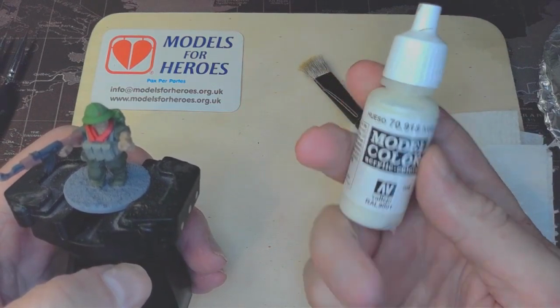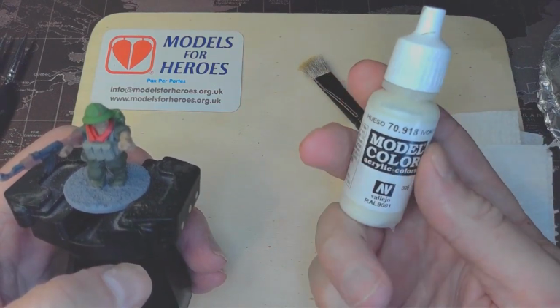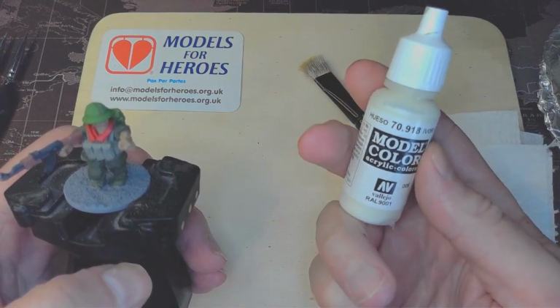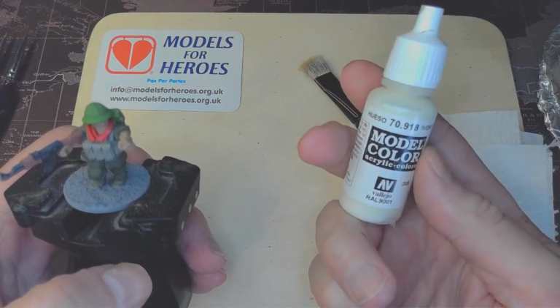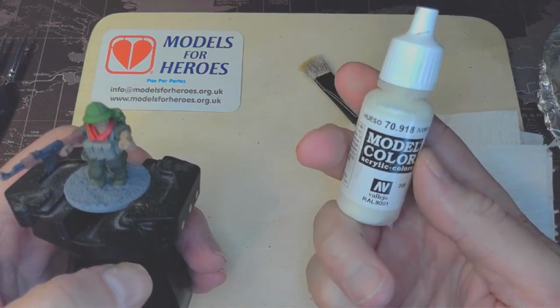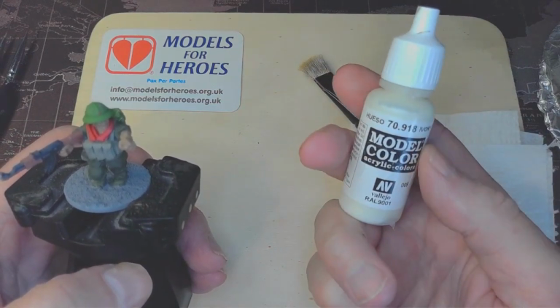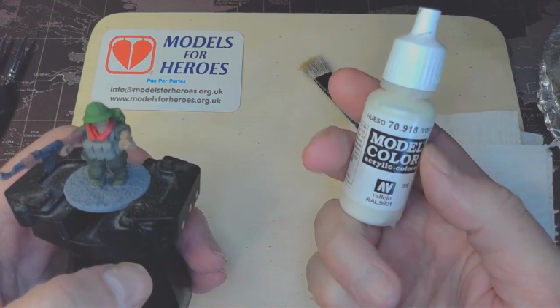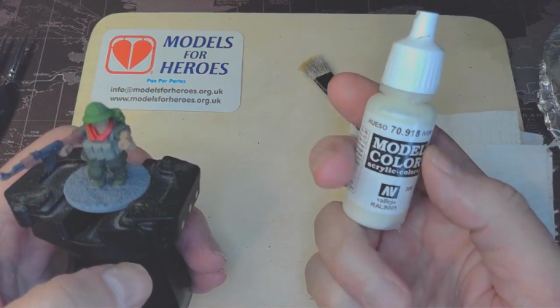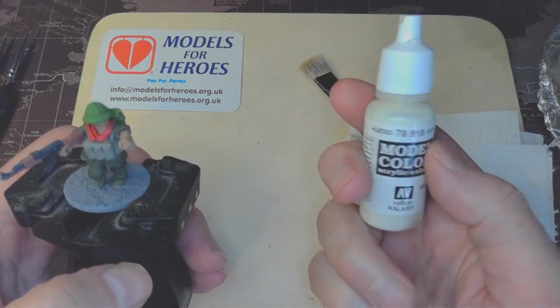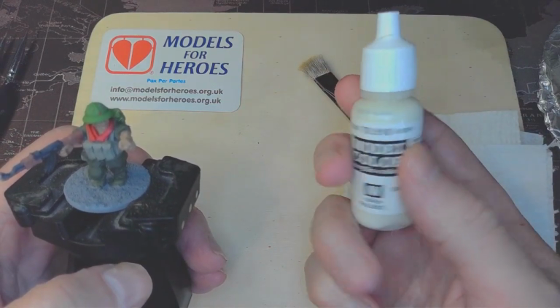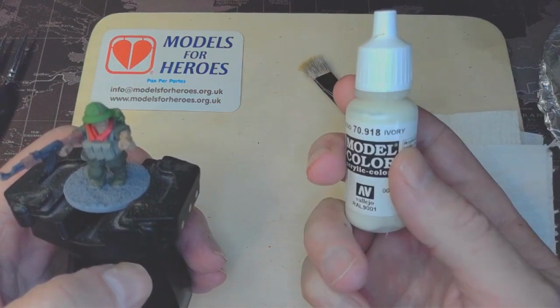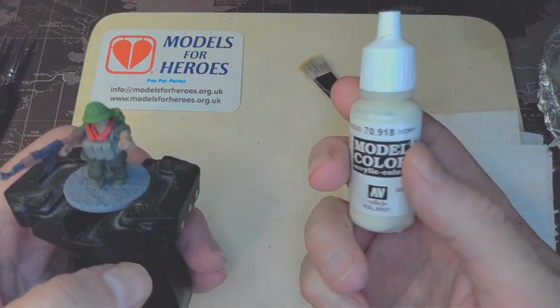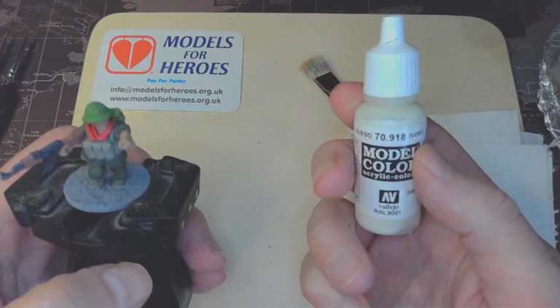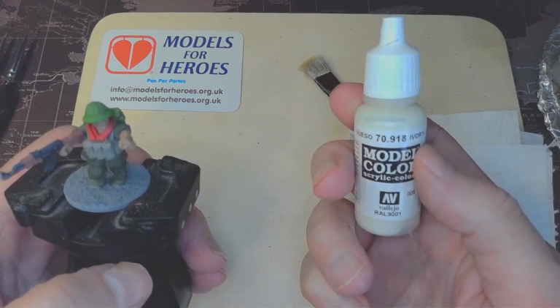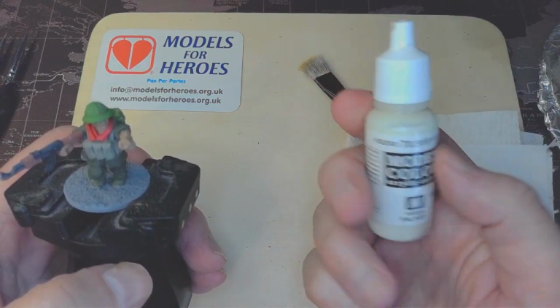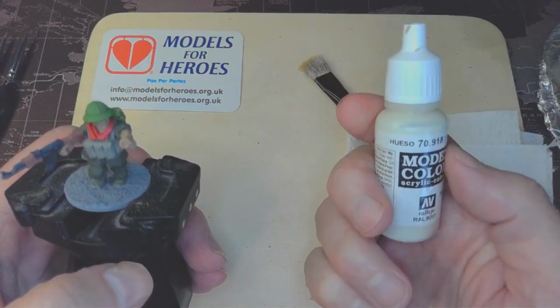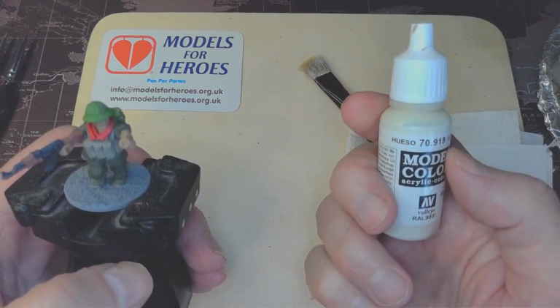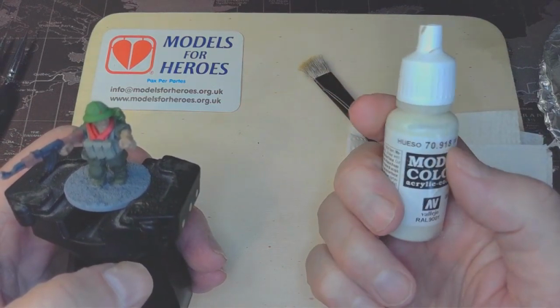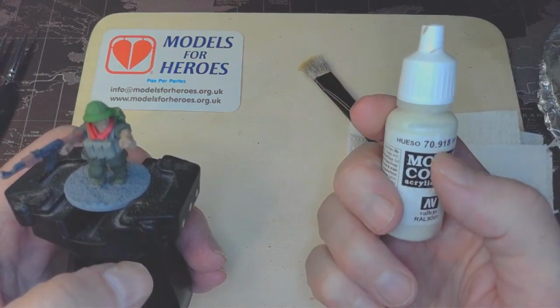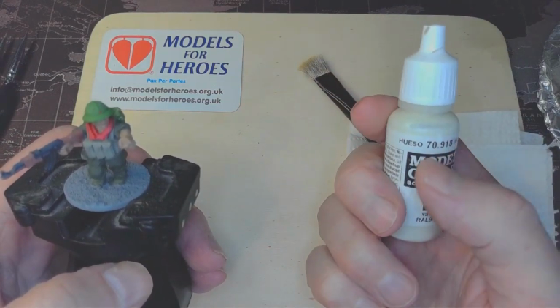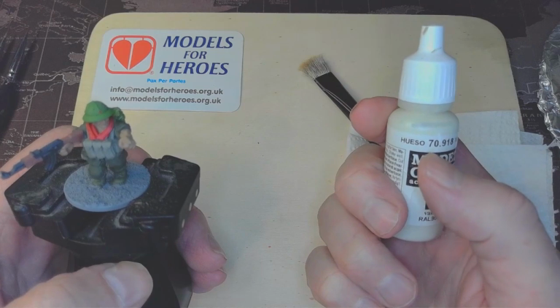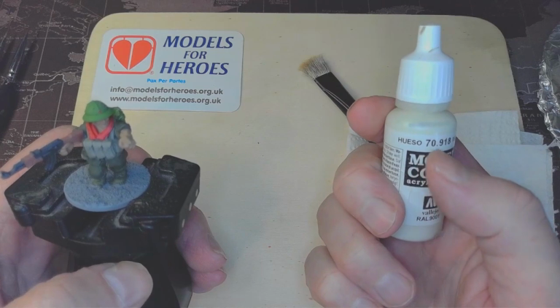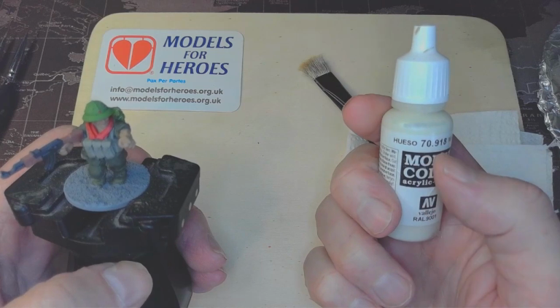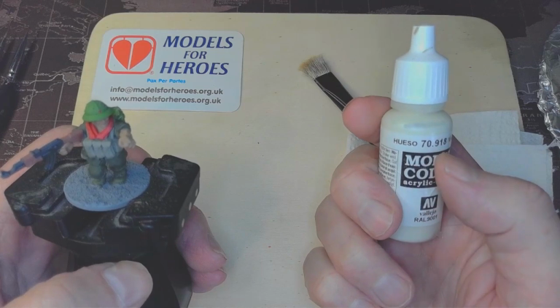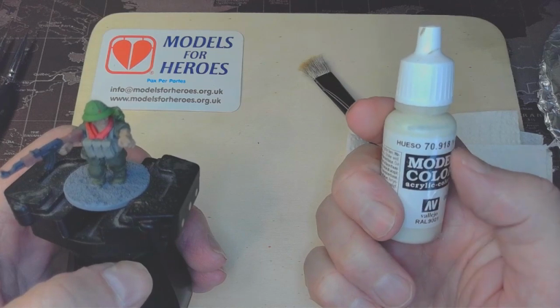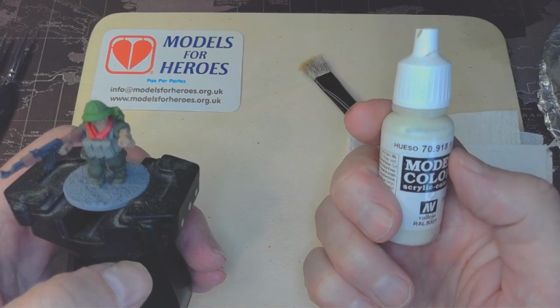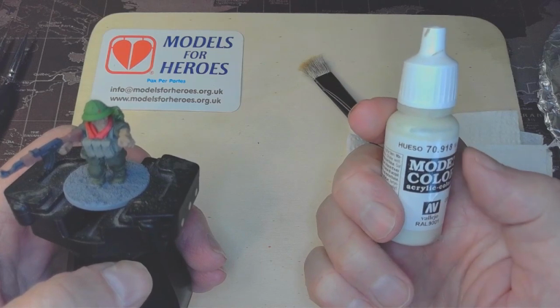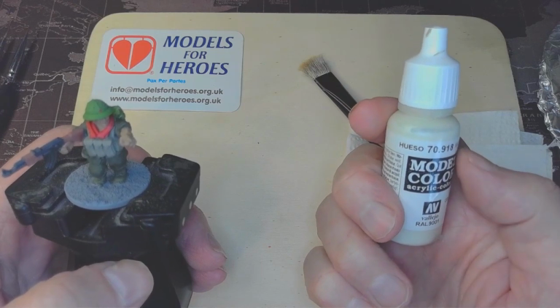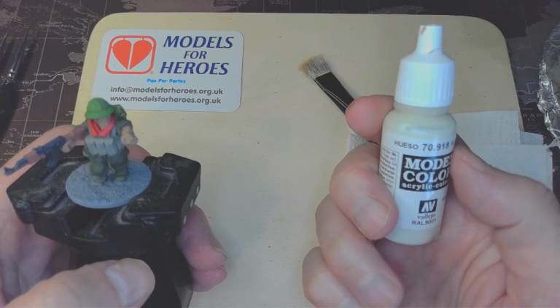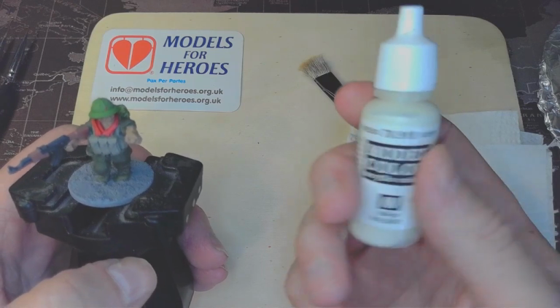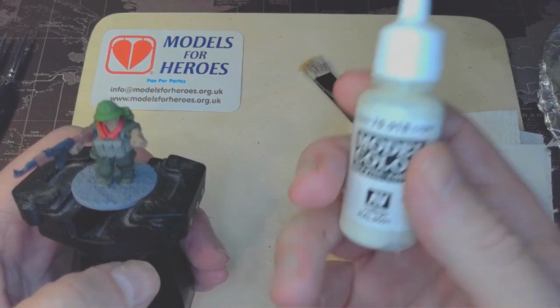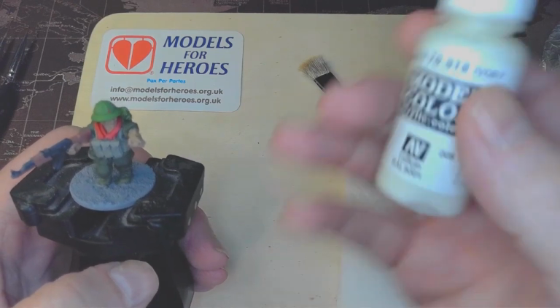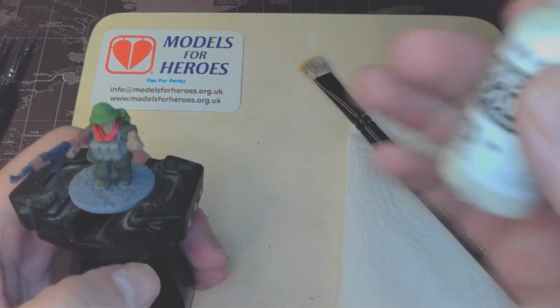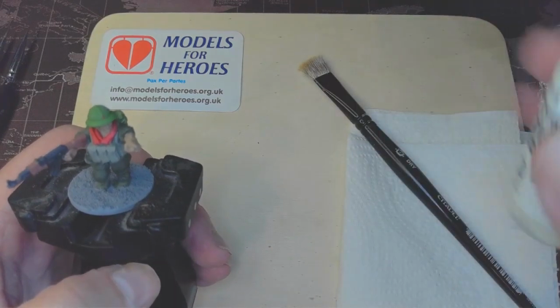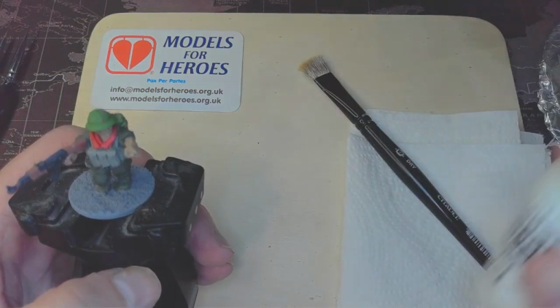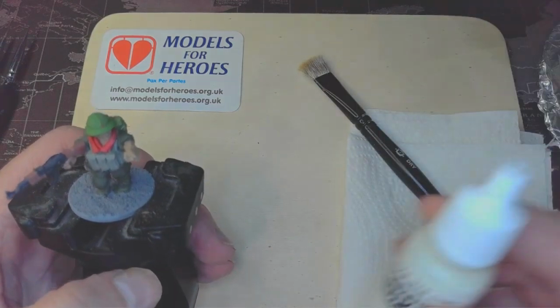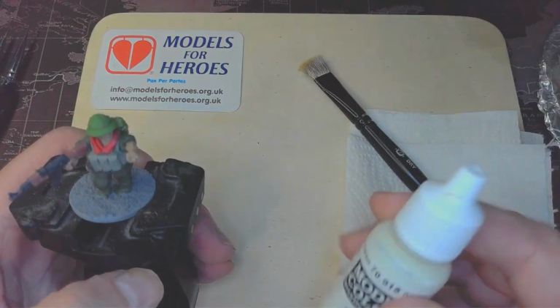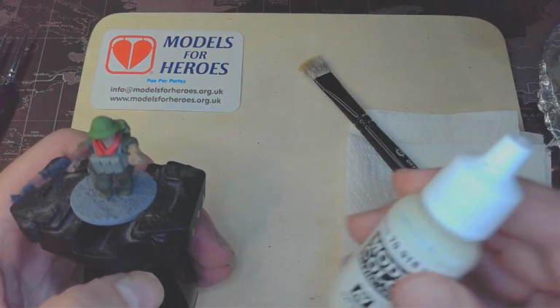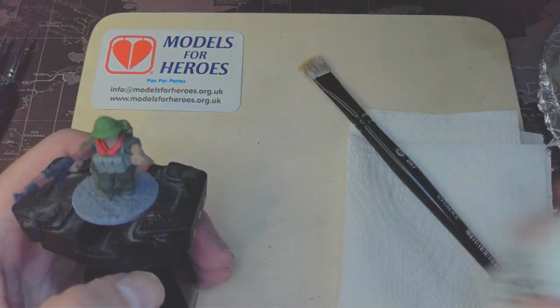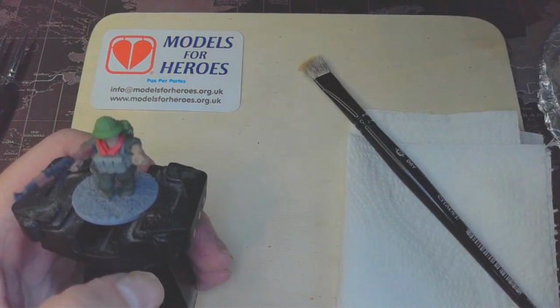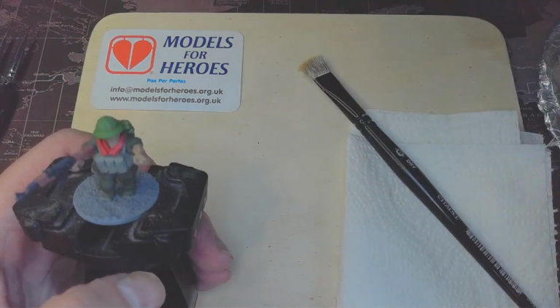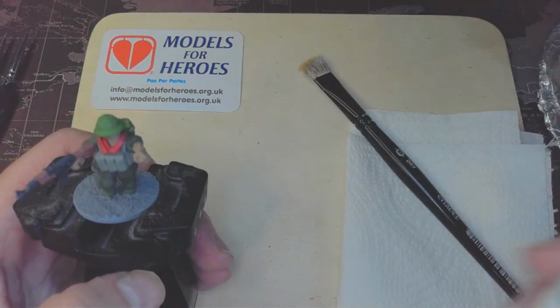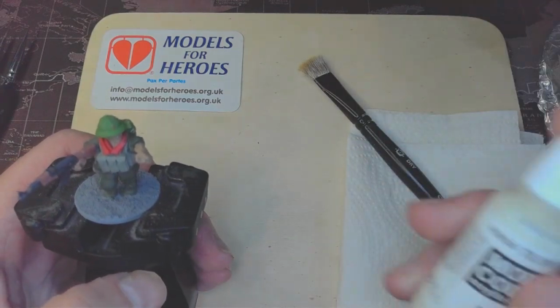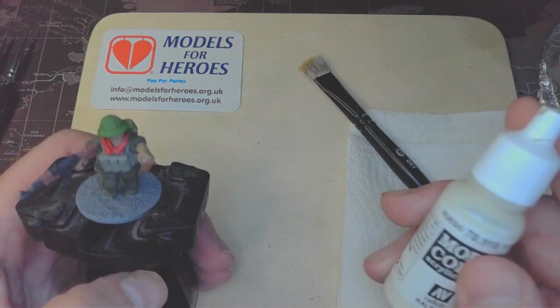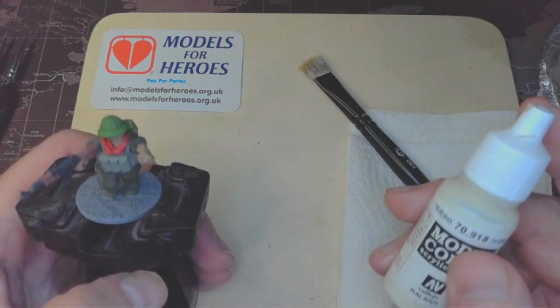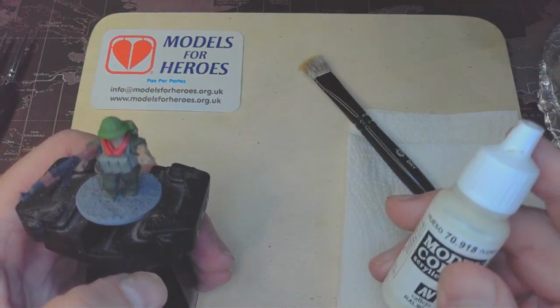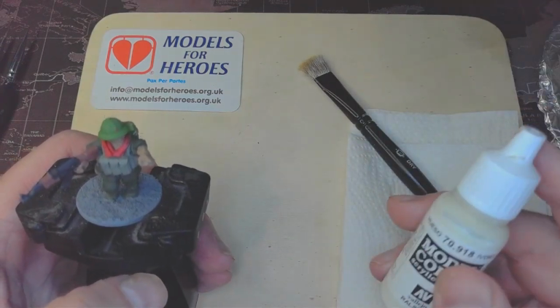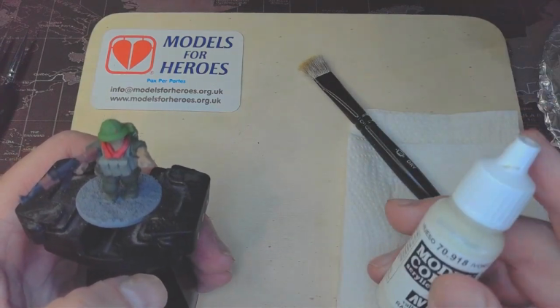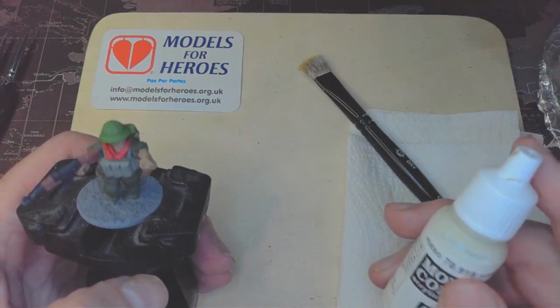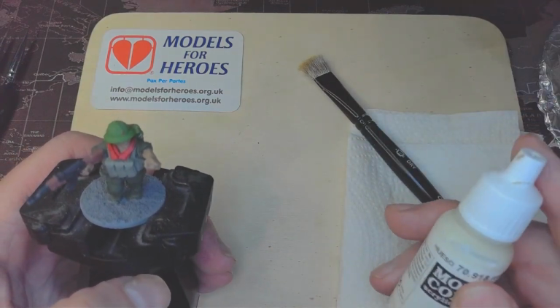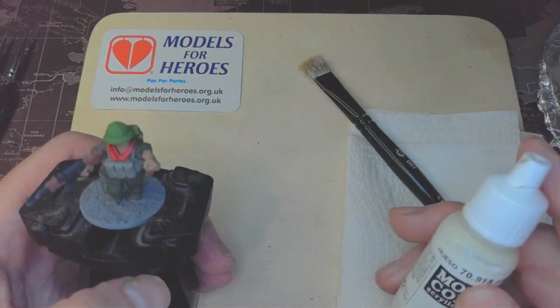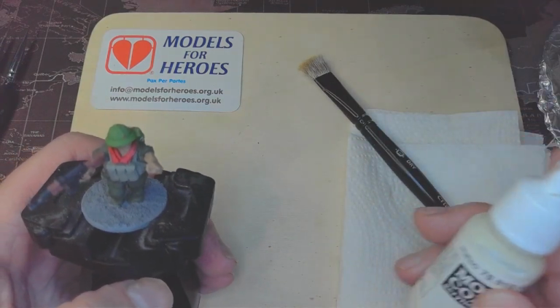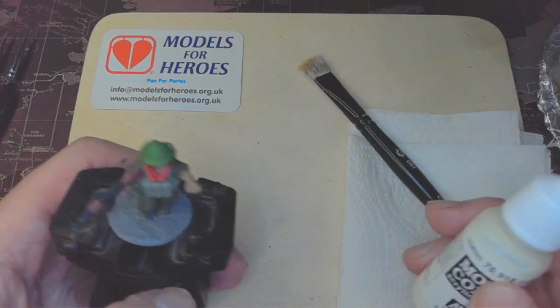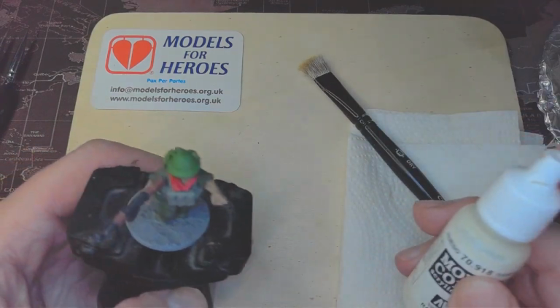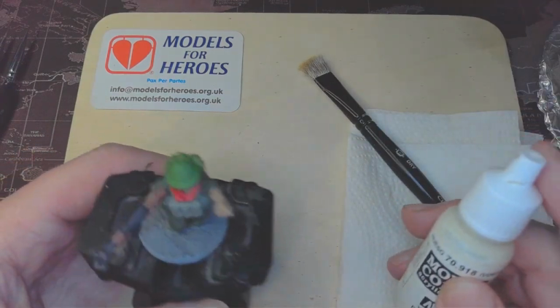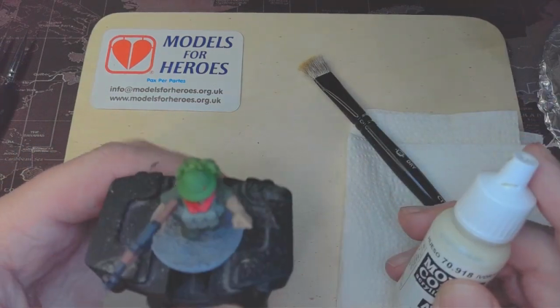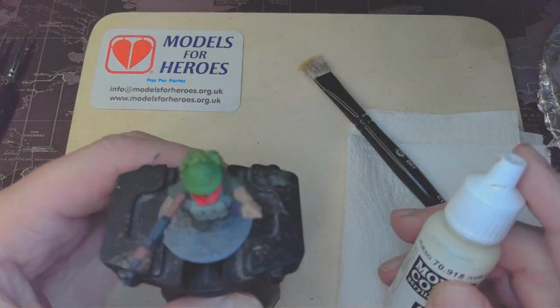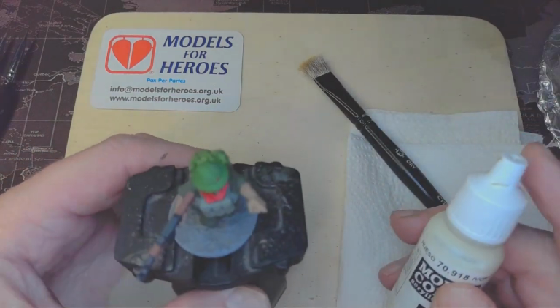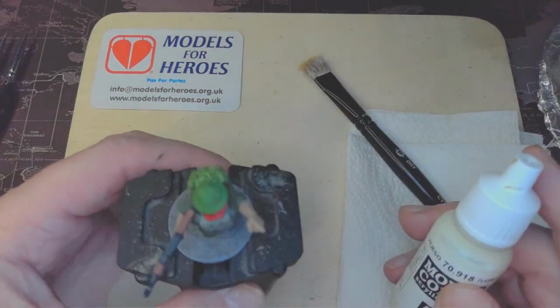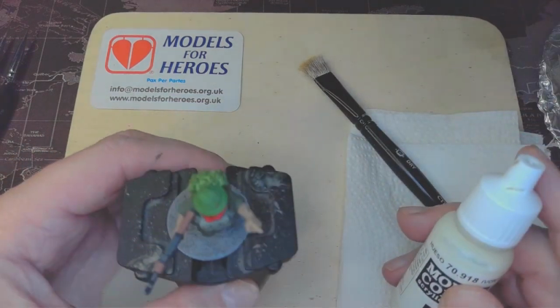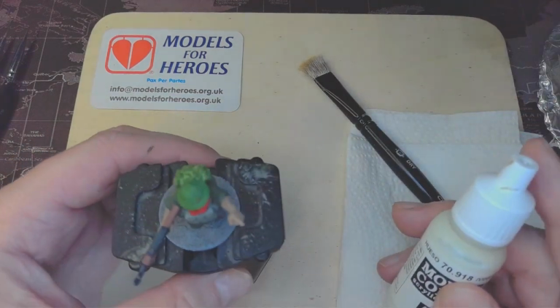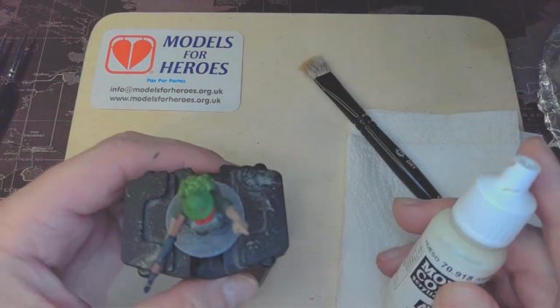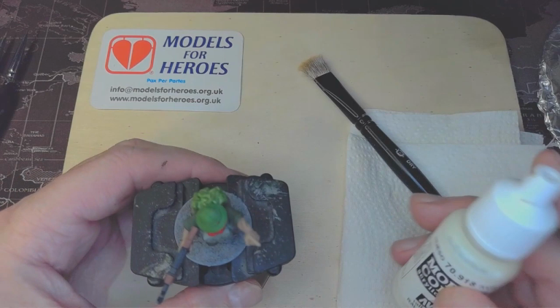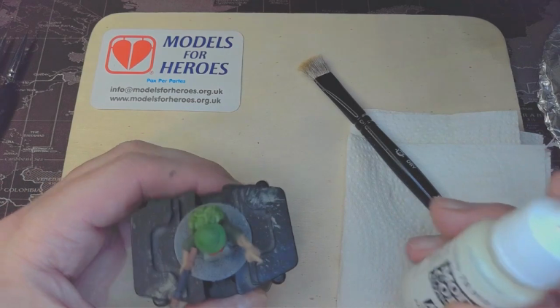My go-to for dry-brushing is Vallejo Model Ivory 70918. I use this for the majority of dry-brushing. I usually dry-brush before I put on the shade — you'll probably see why in a minute. It's the way I like to do things, and it just picks up all the little raised areas on the figures.